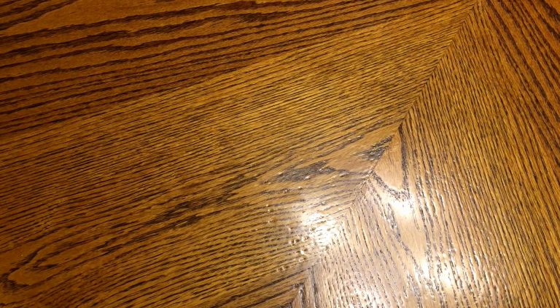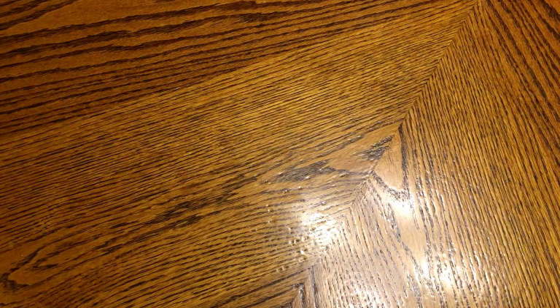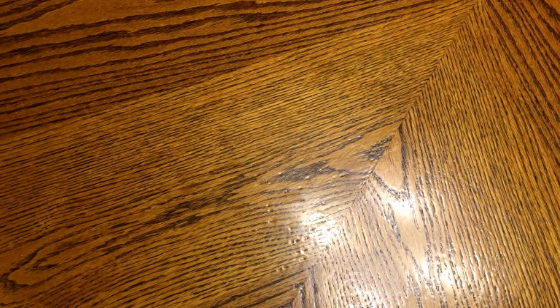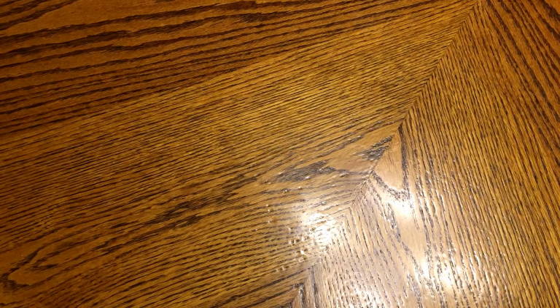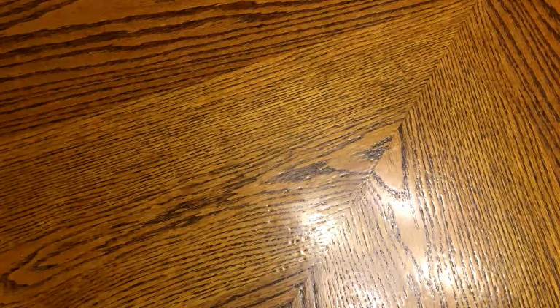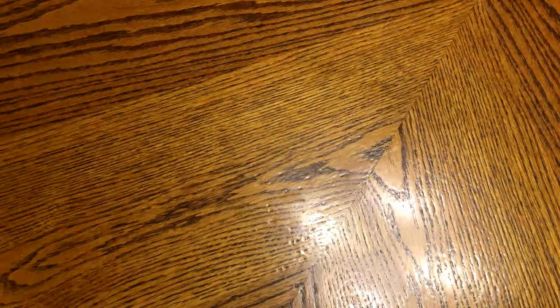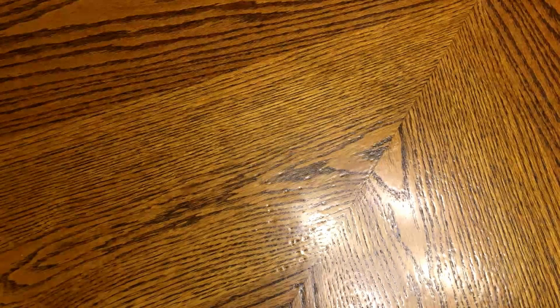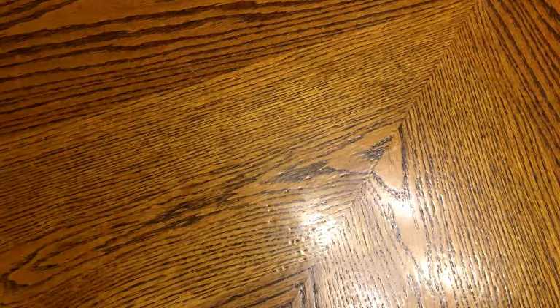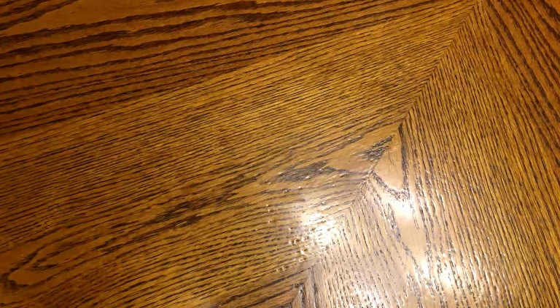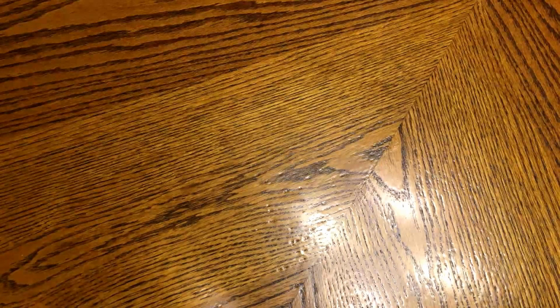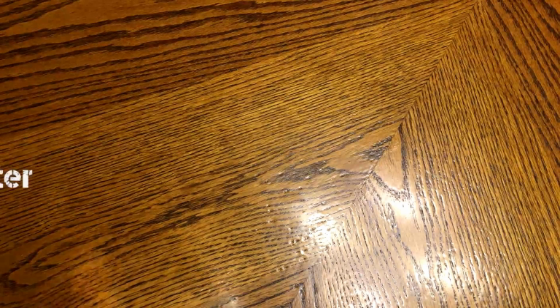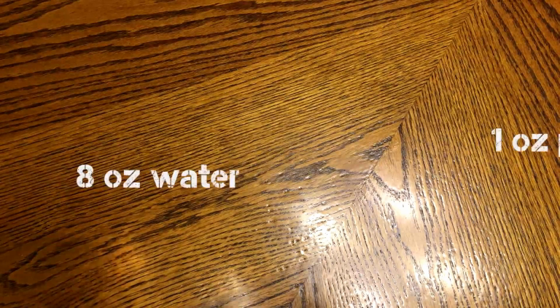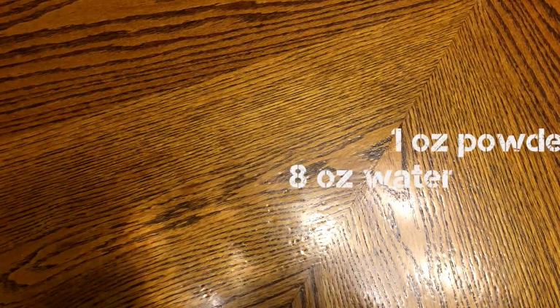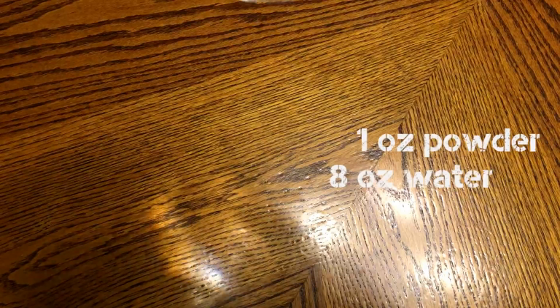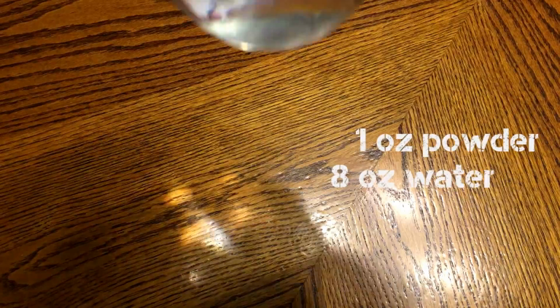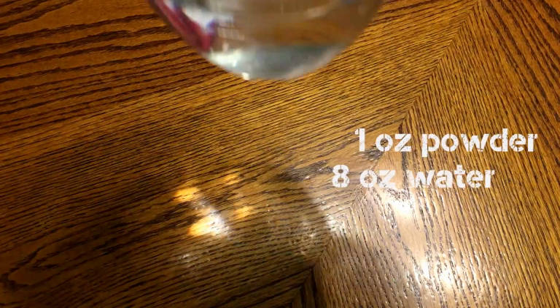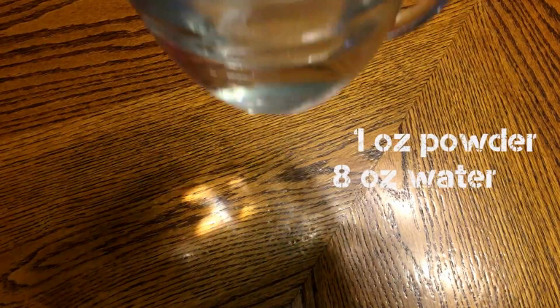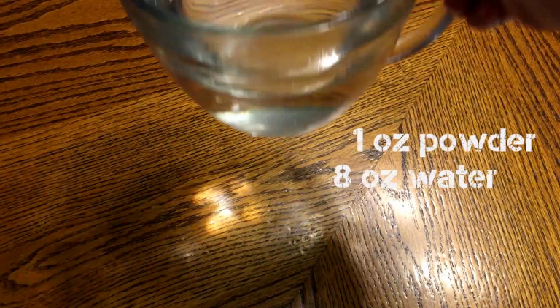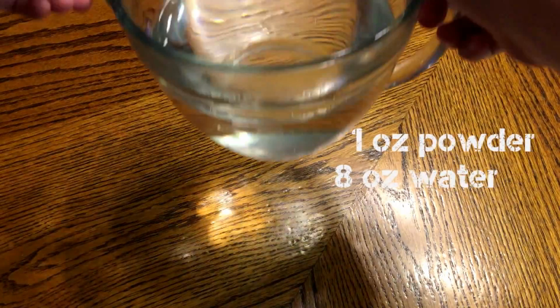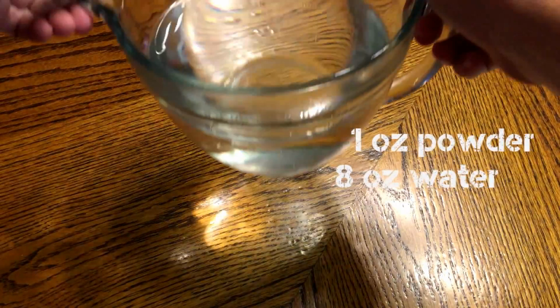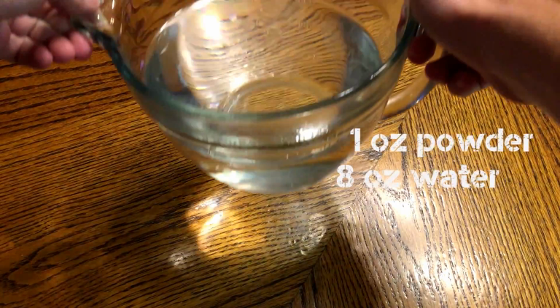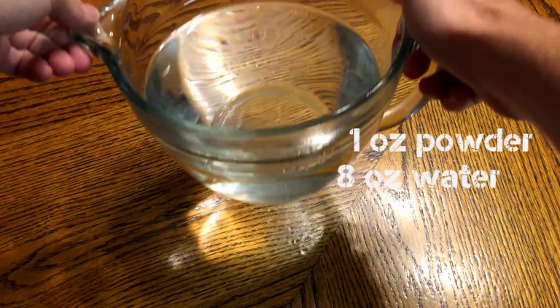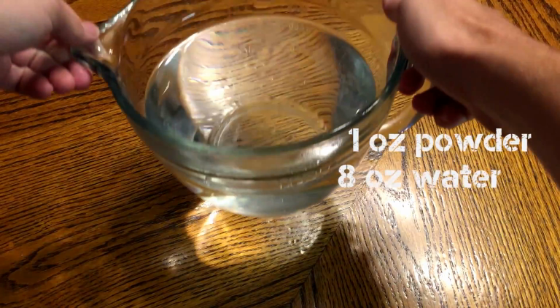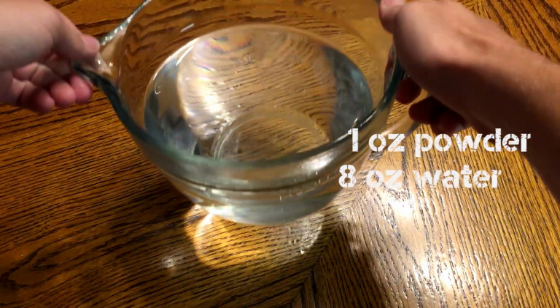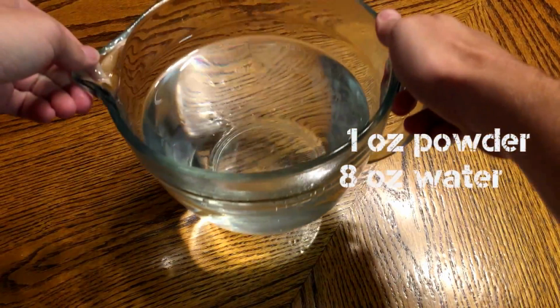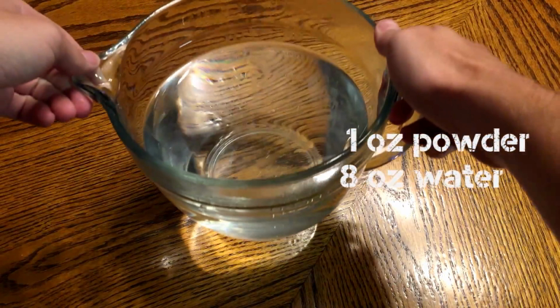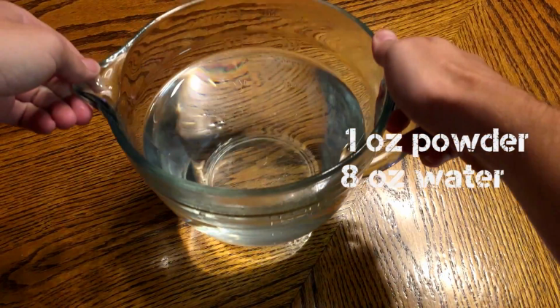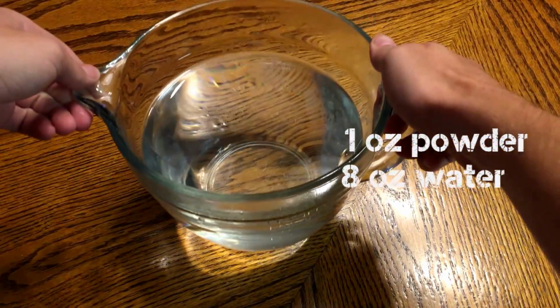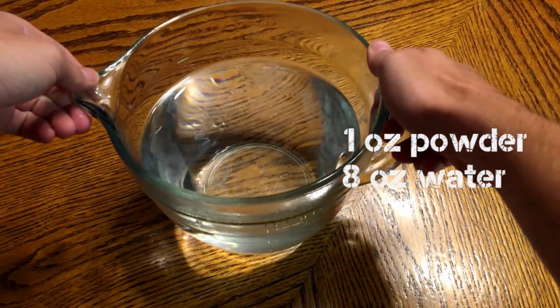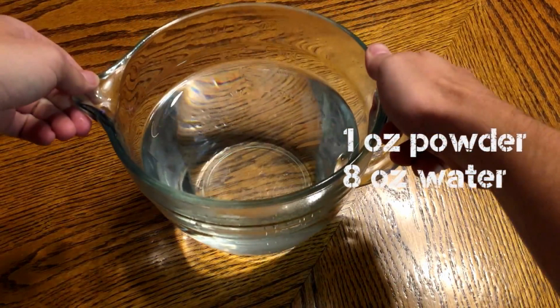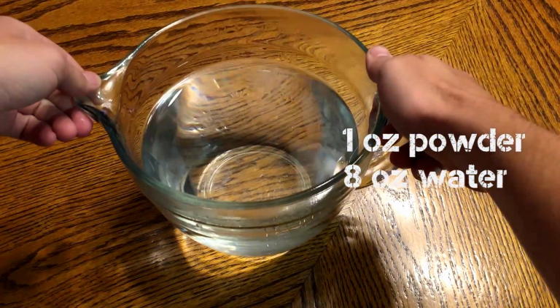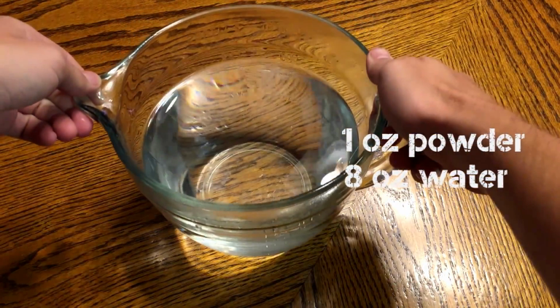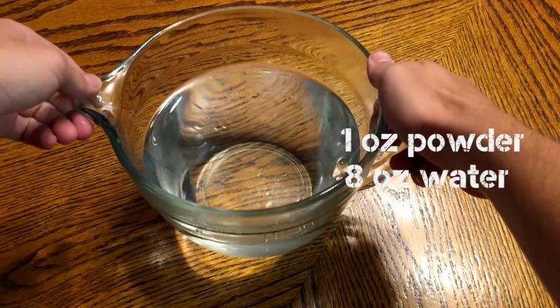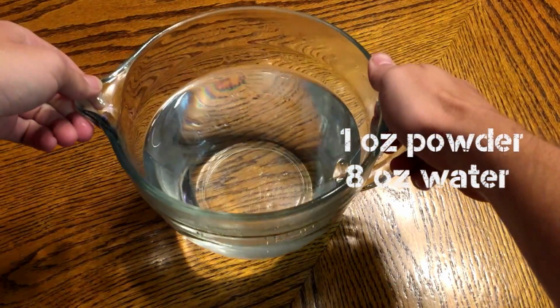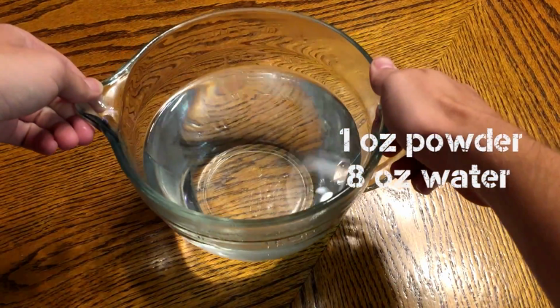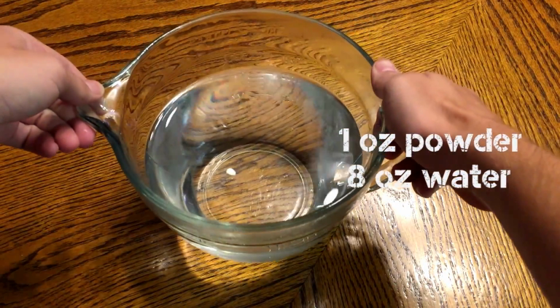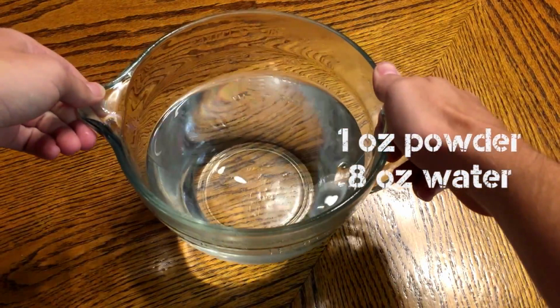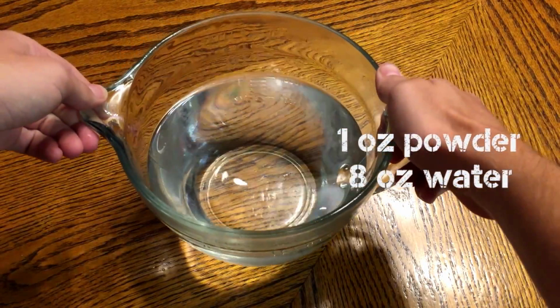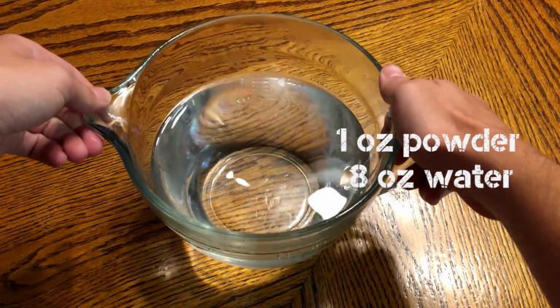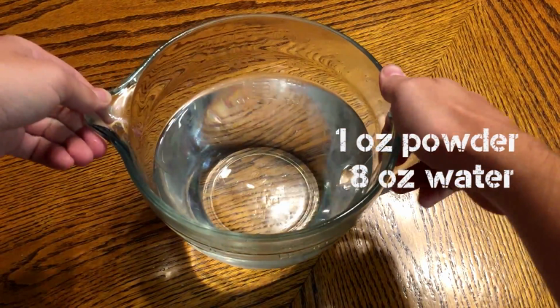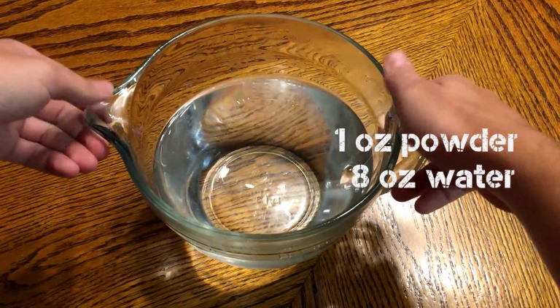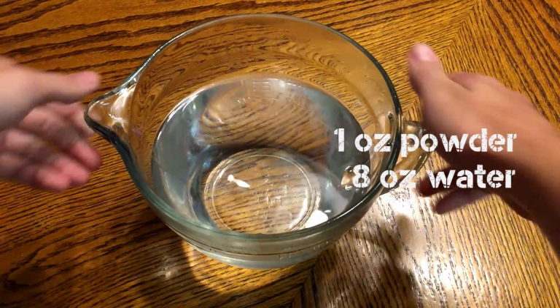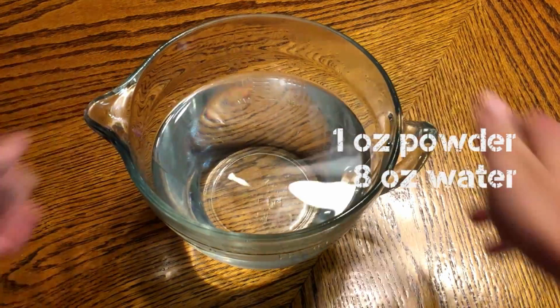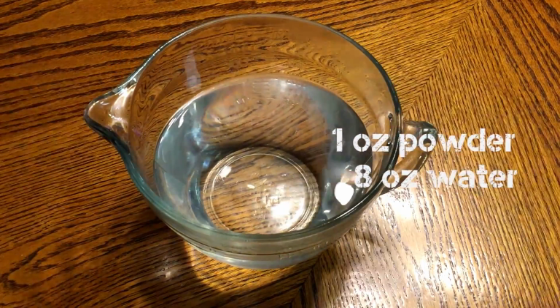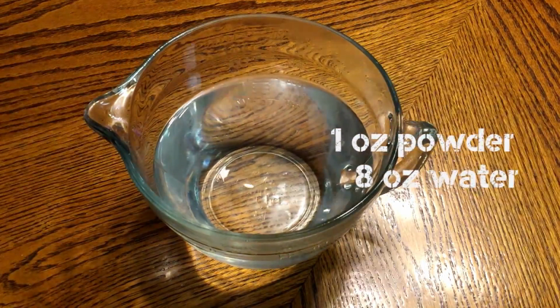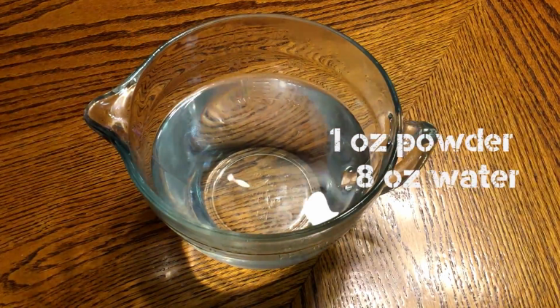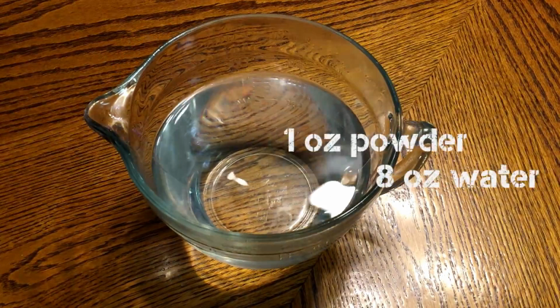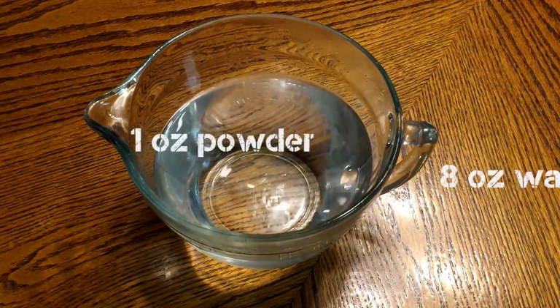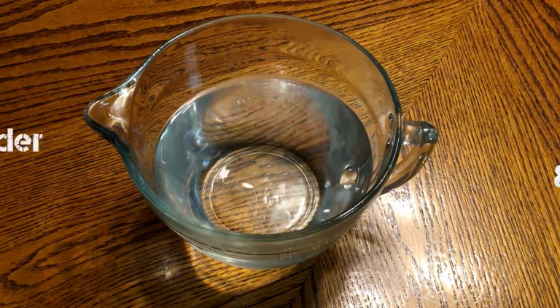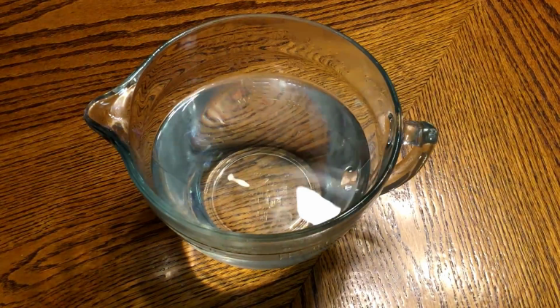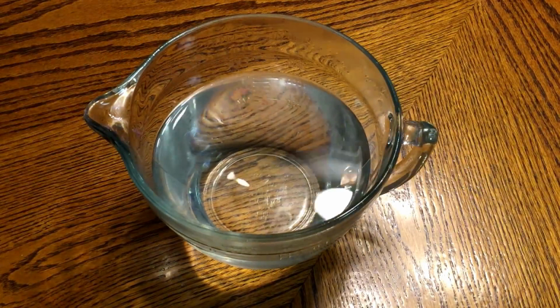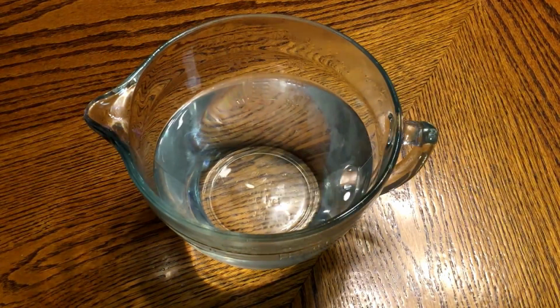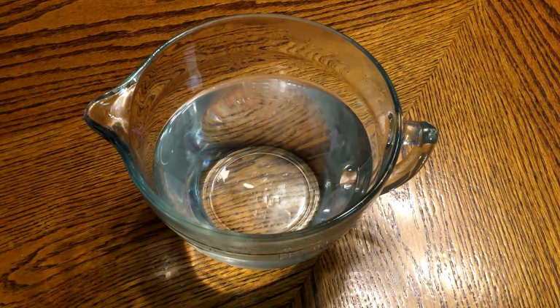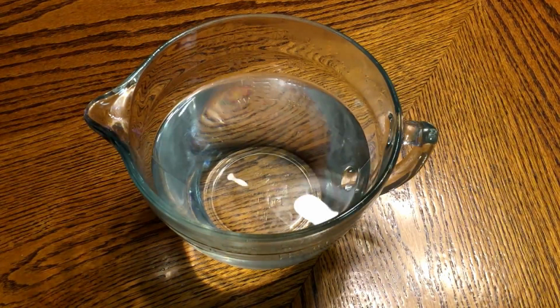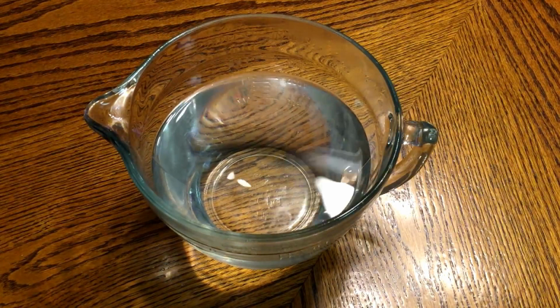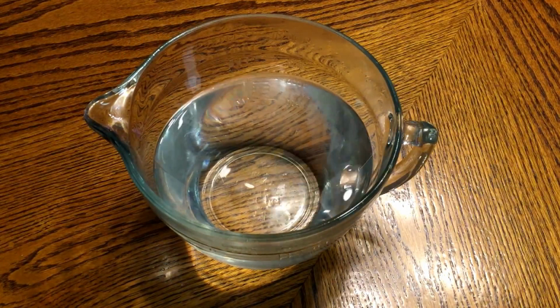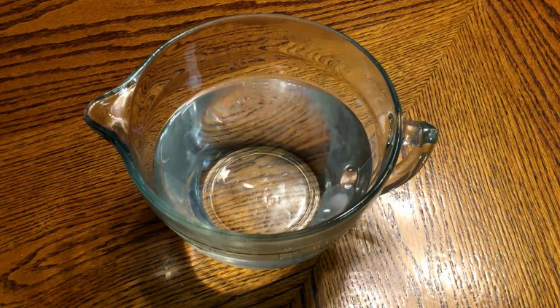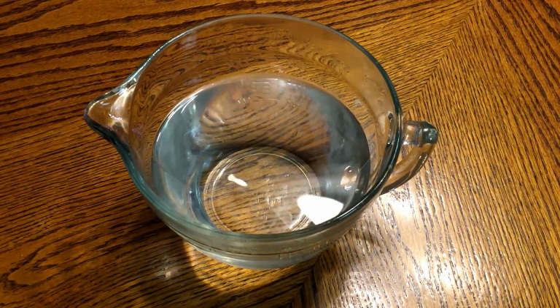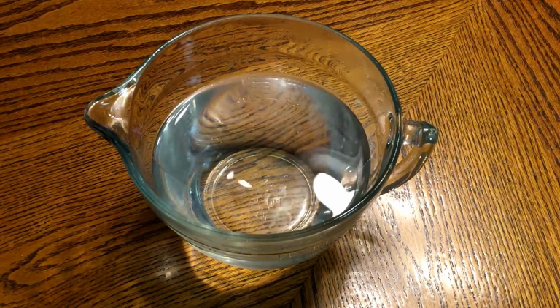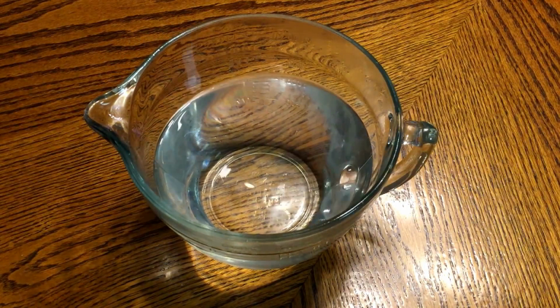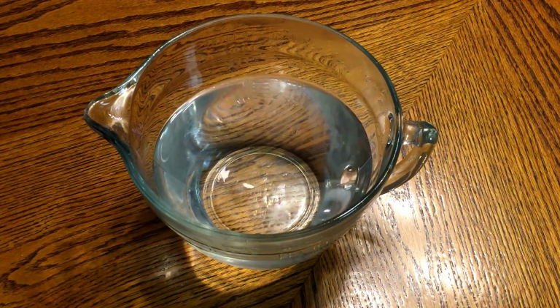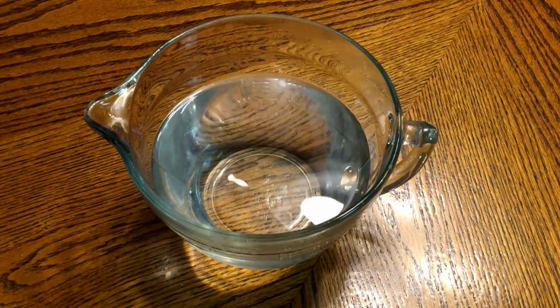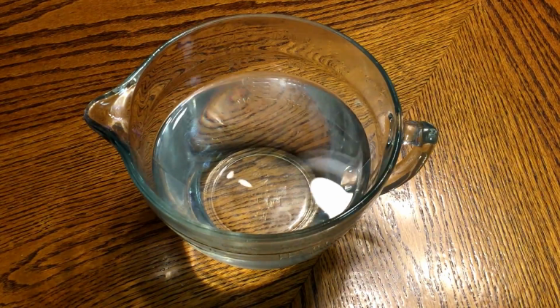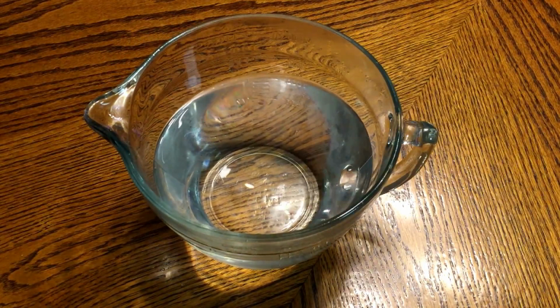Next you'll need 8 fluid ounces or 1 cup of water per every ounce of powdered gelatin mix, so I will be using 5 cups of water.